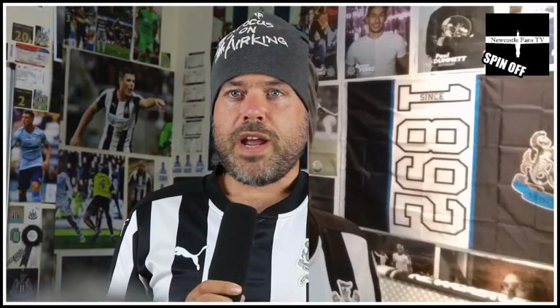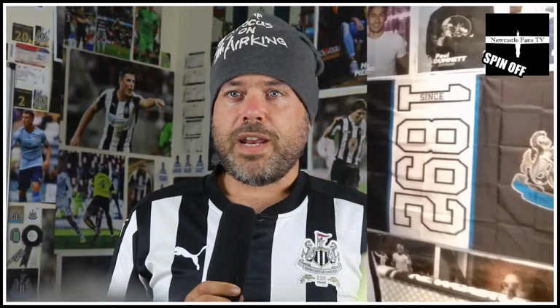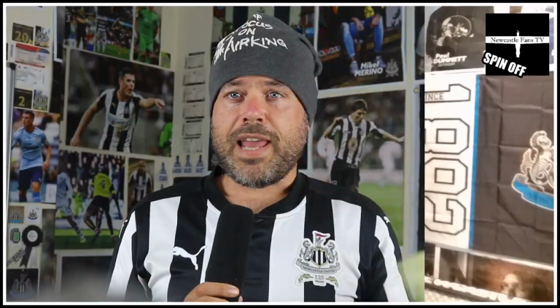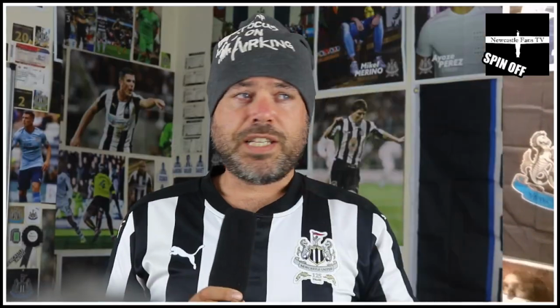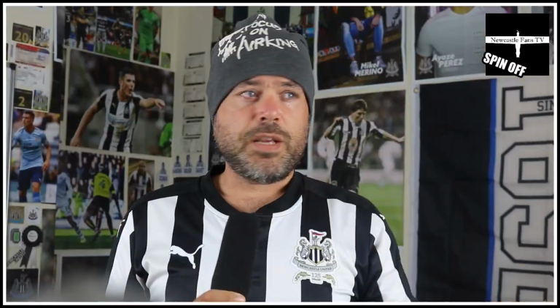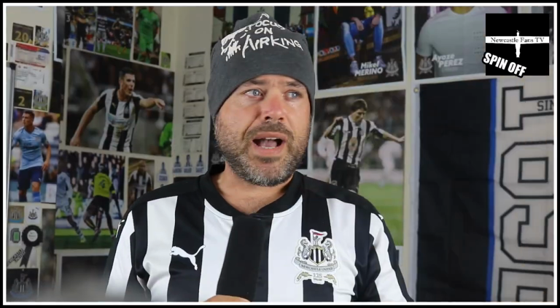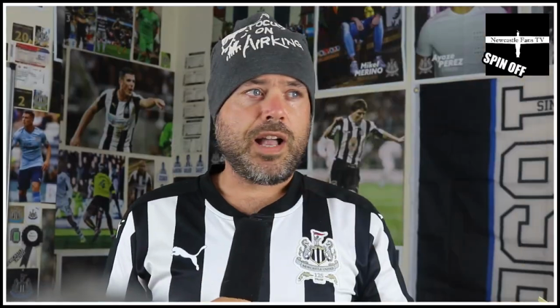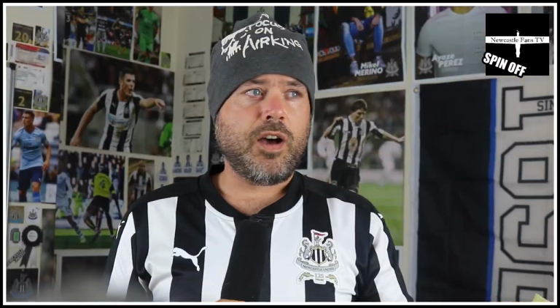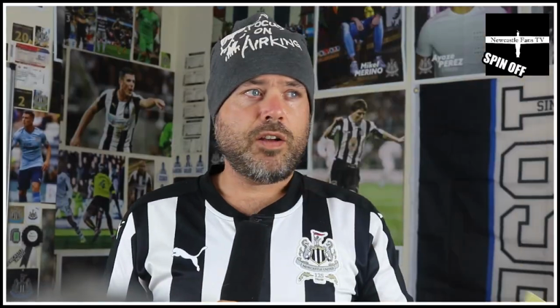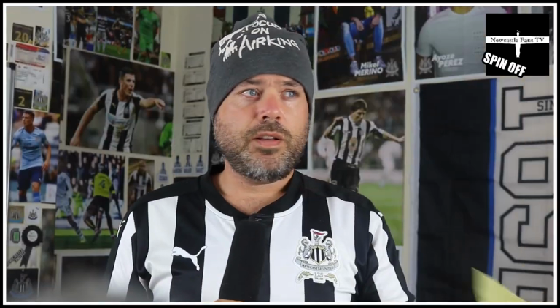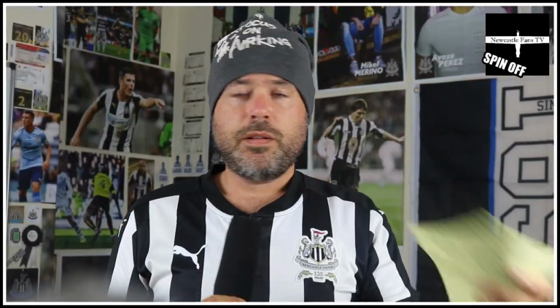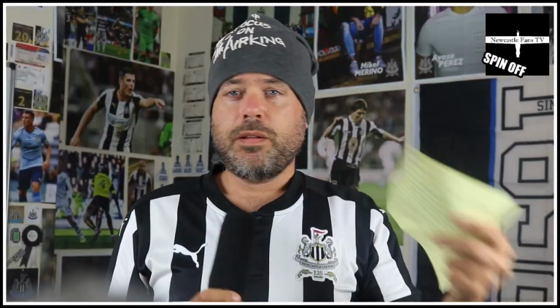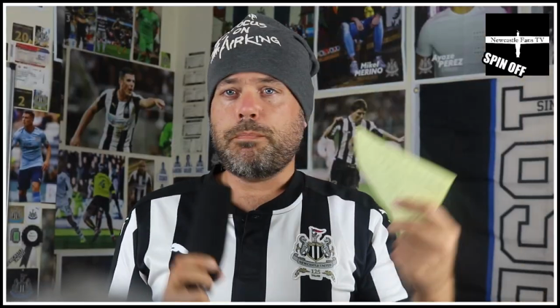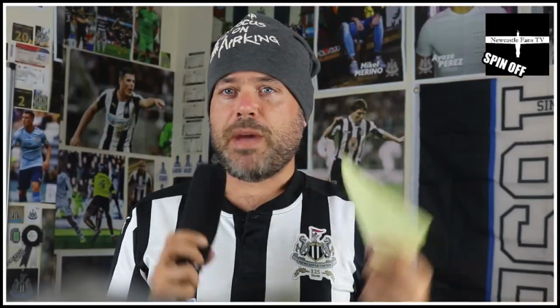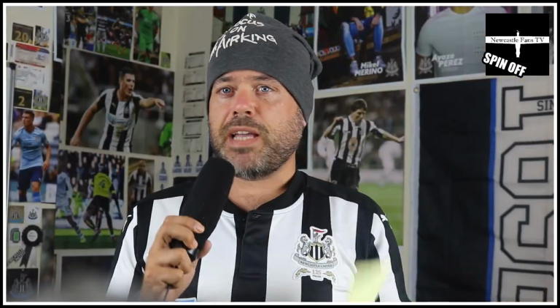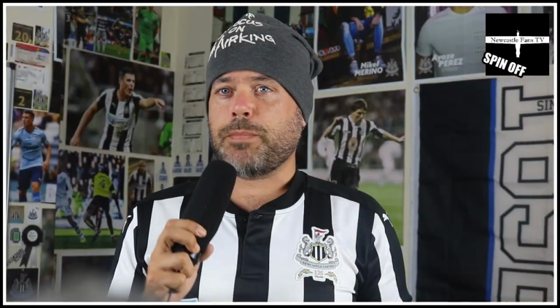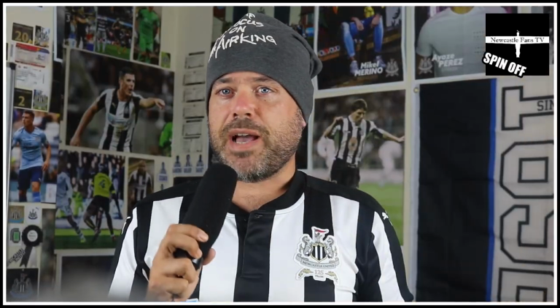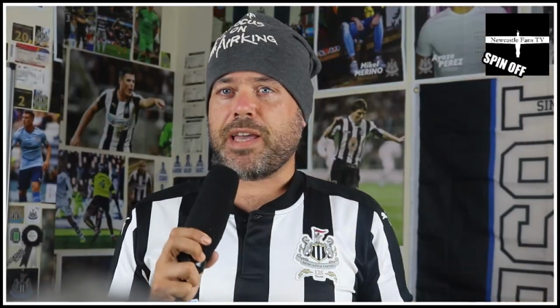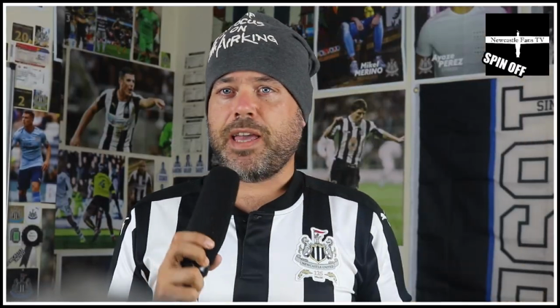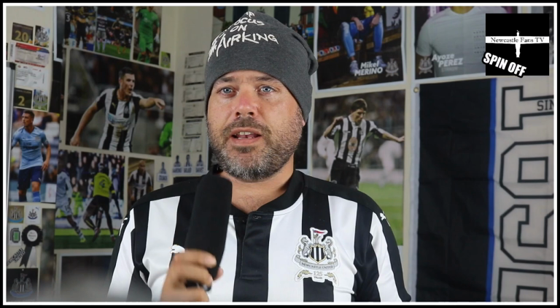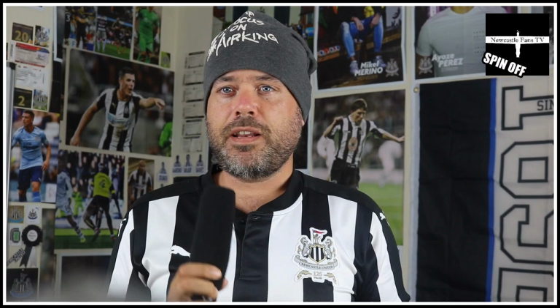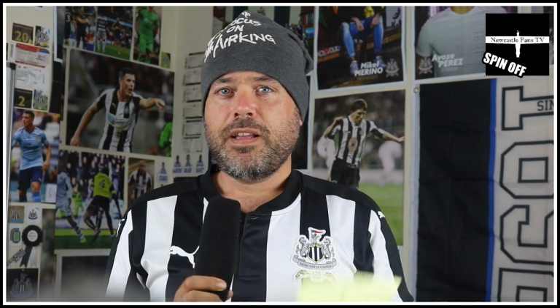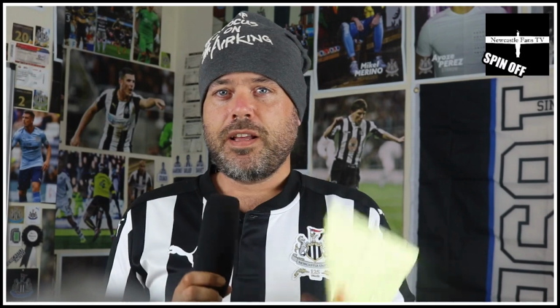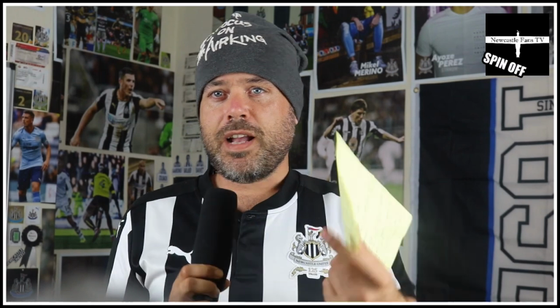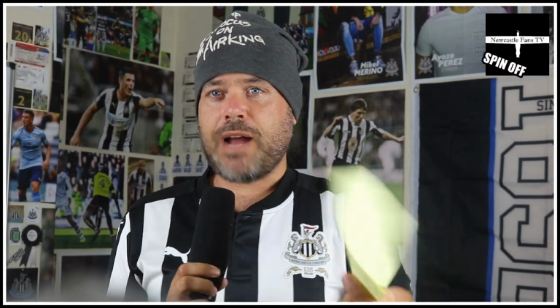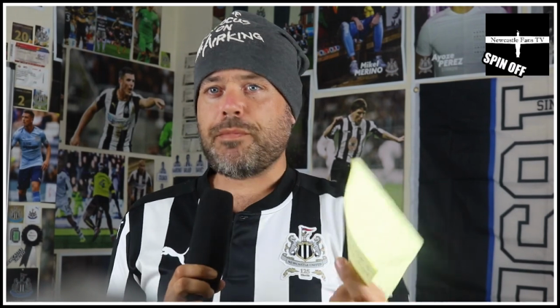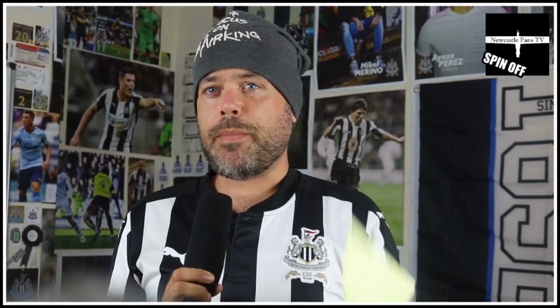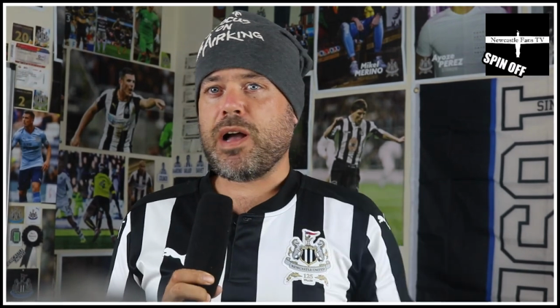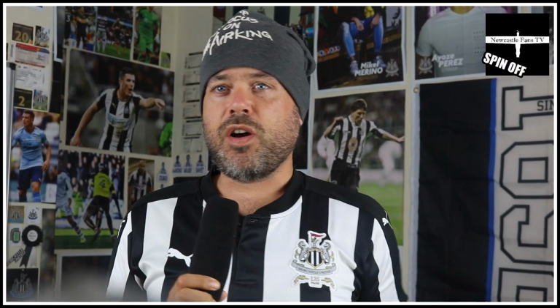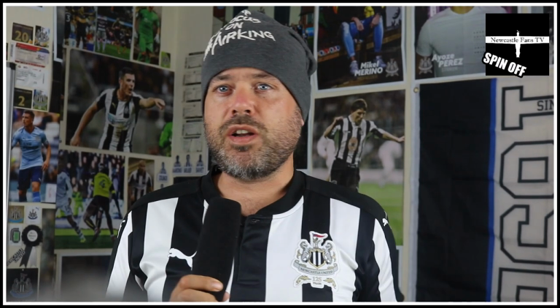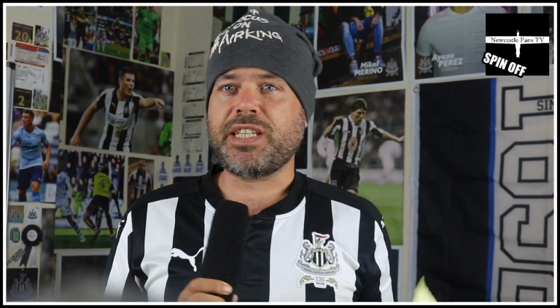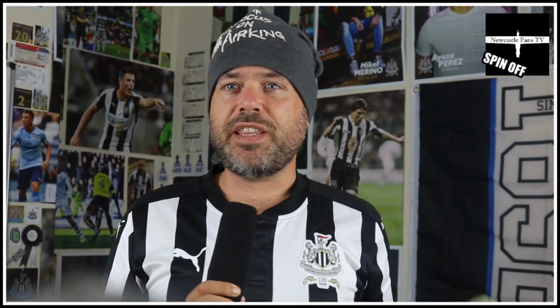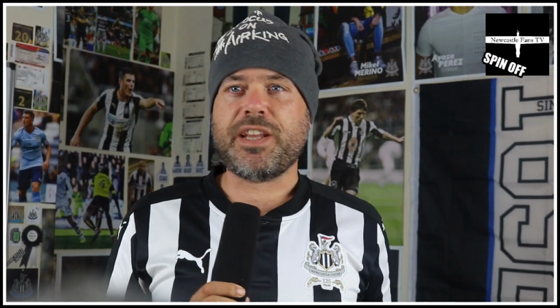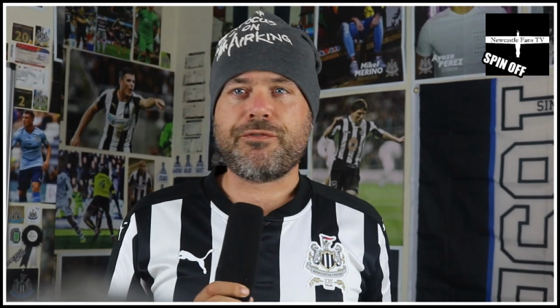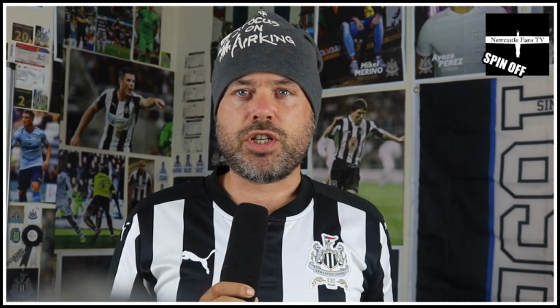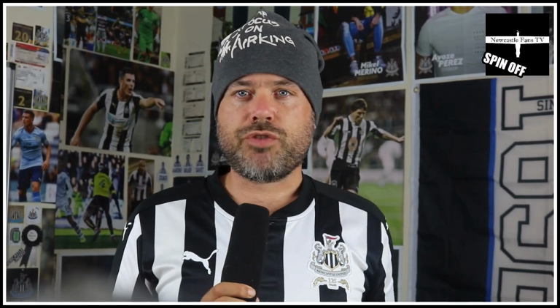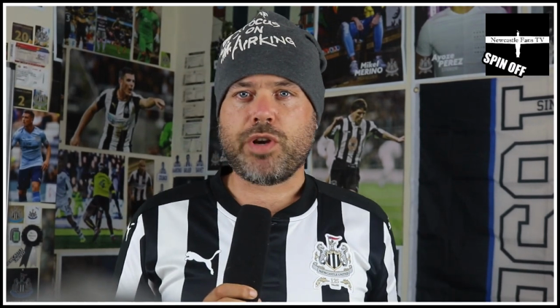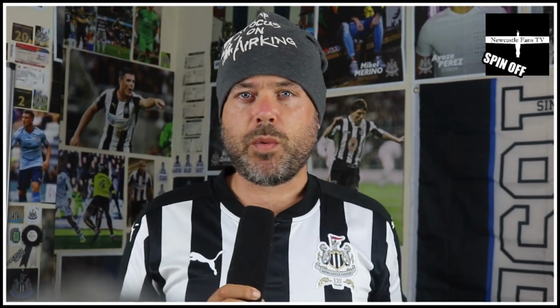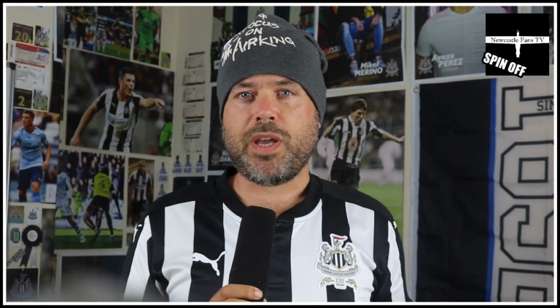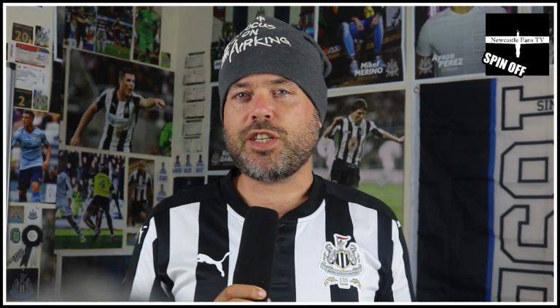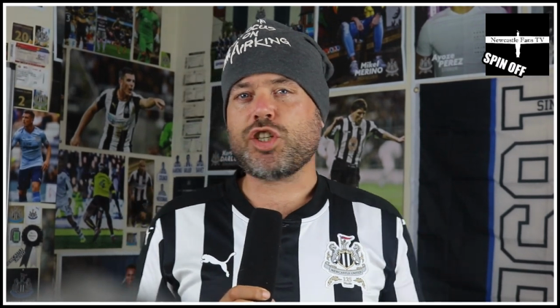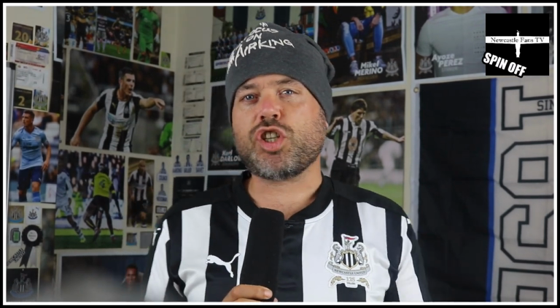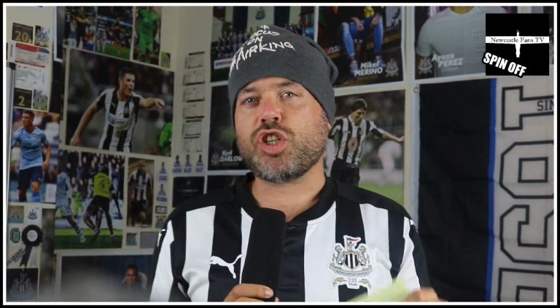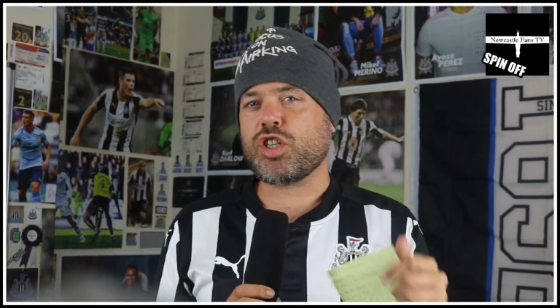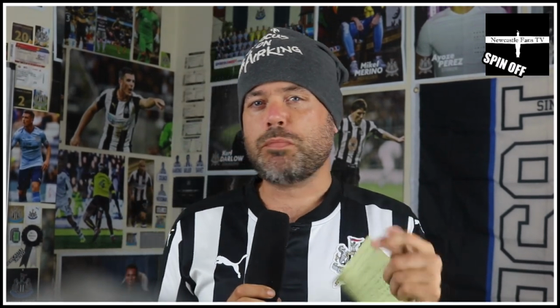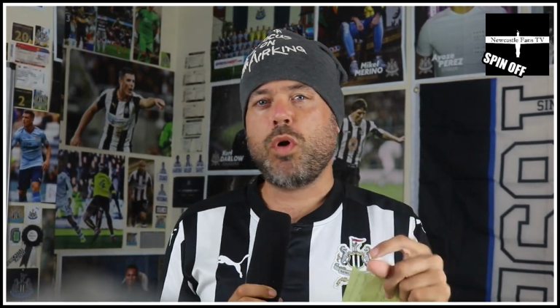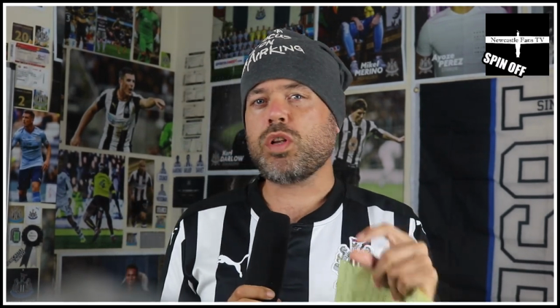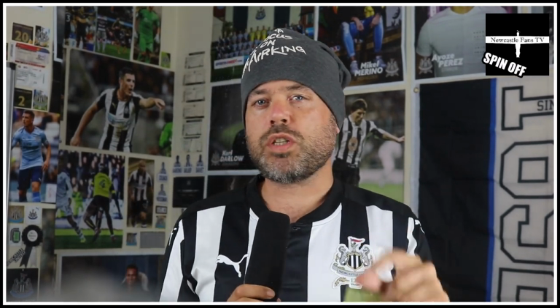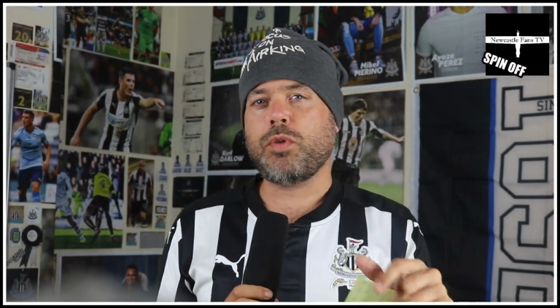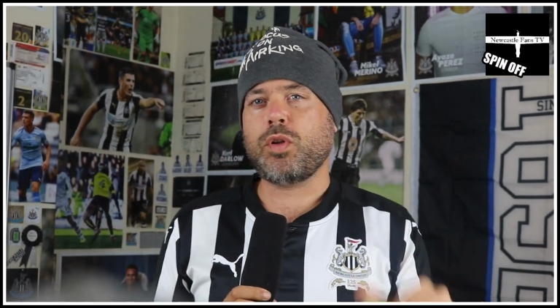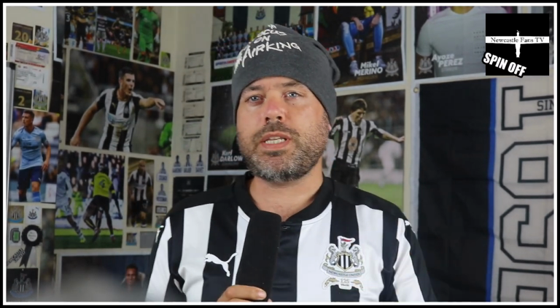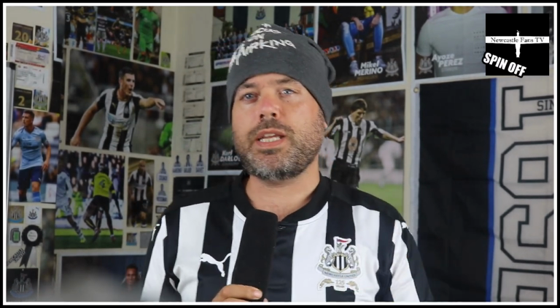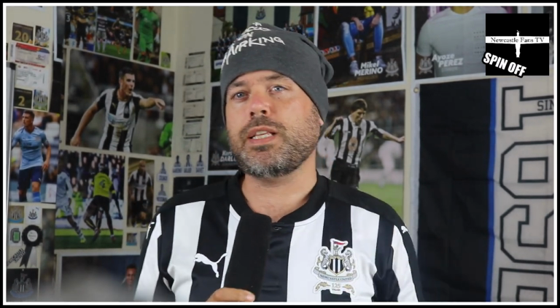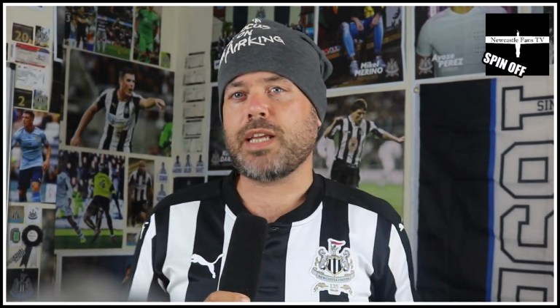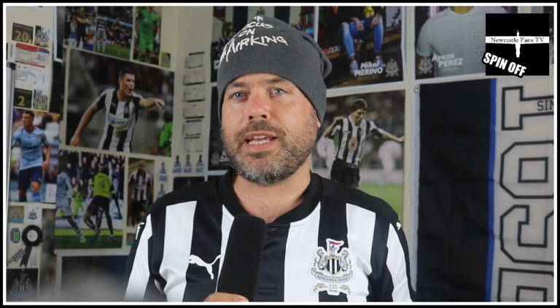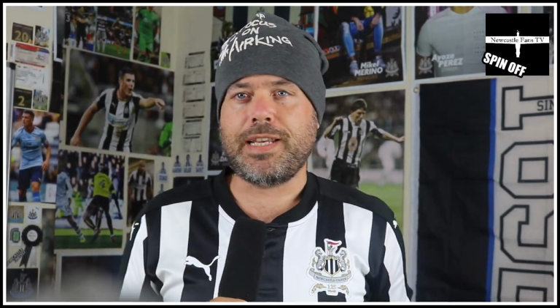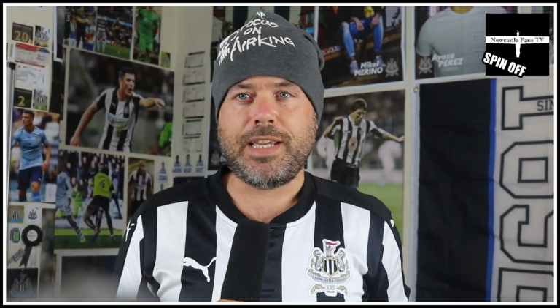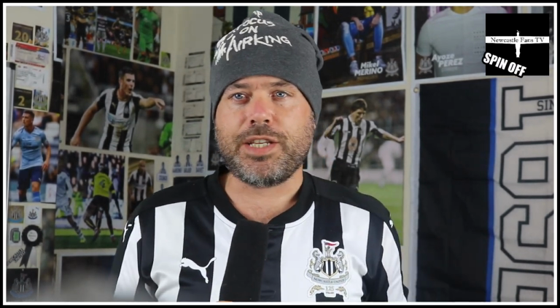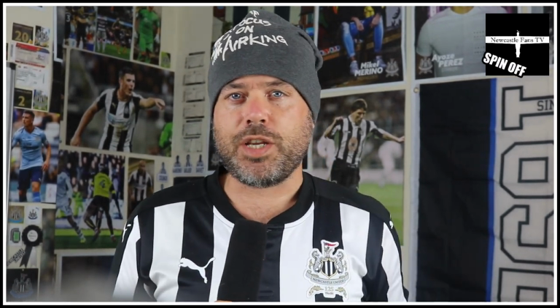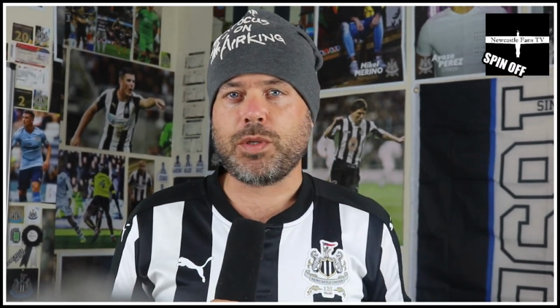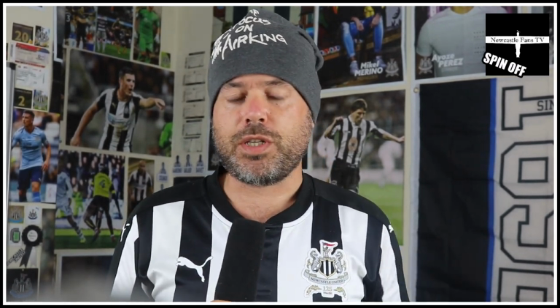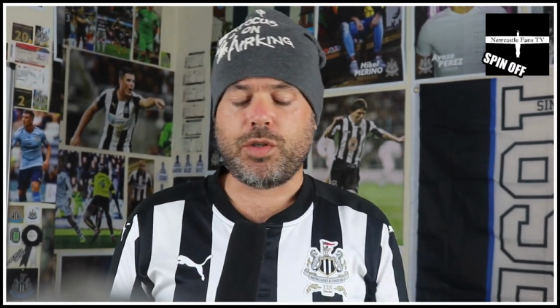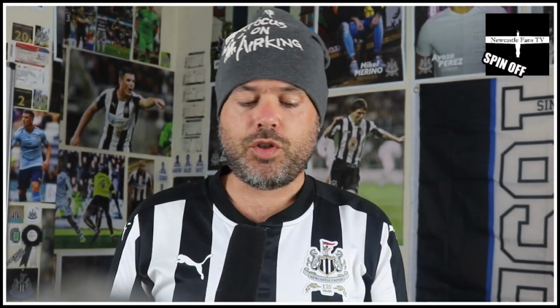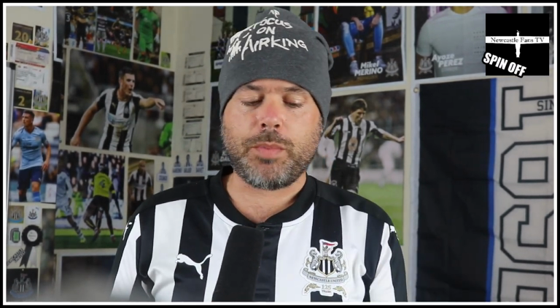Right, lights are back on, mic's back in, camera back on. You see the difference straight away — there's just small small details that you need to do as a YouTuber.